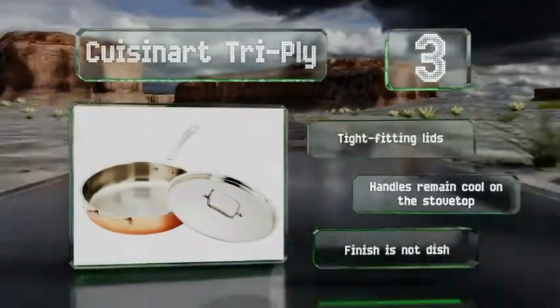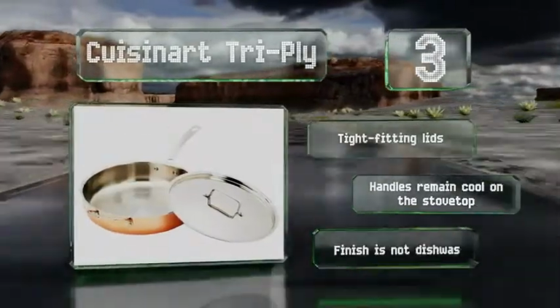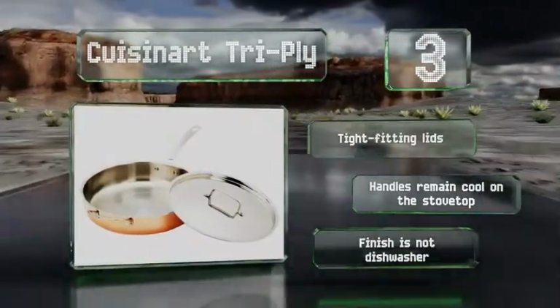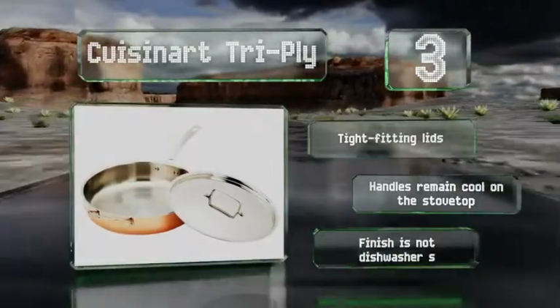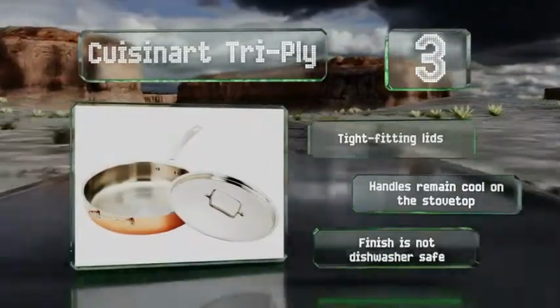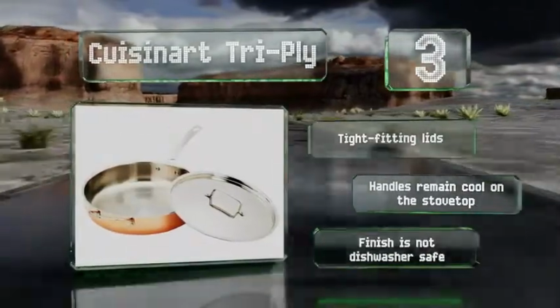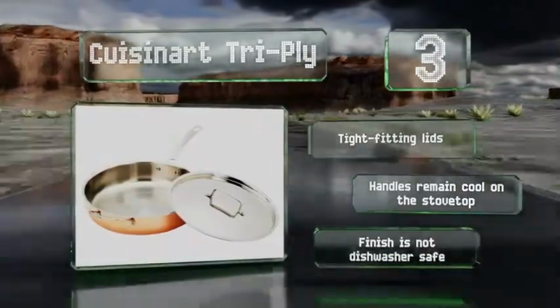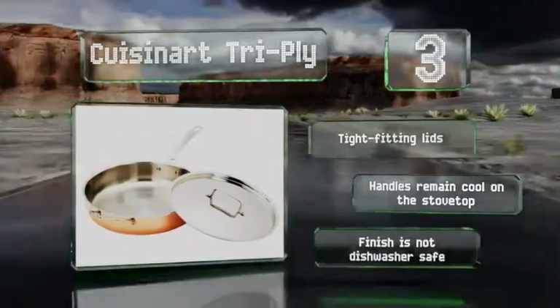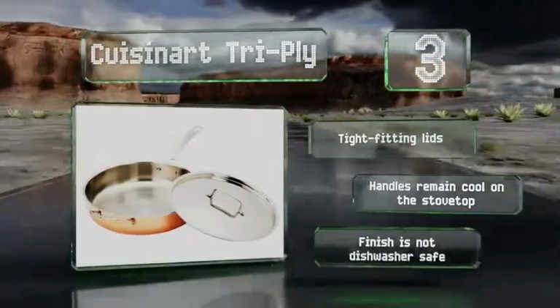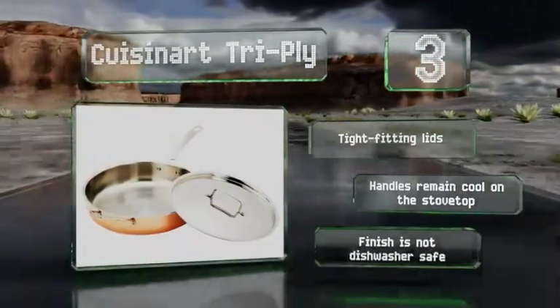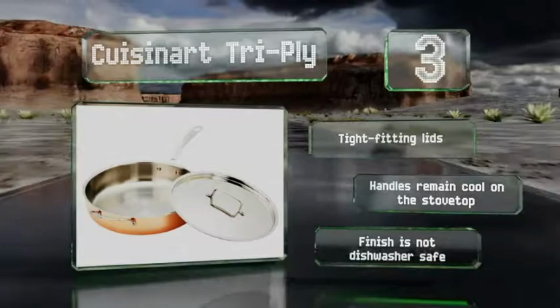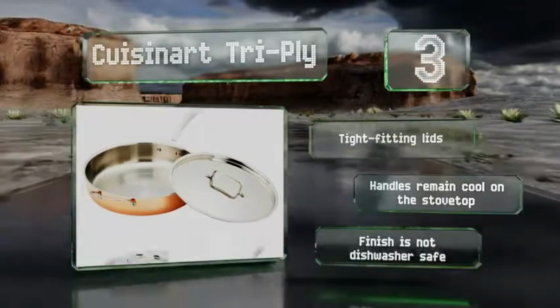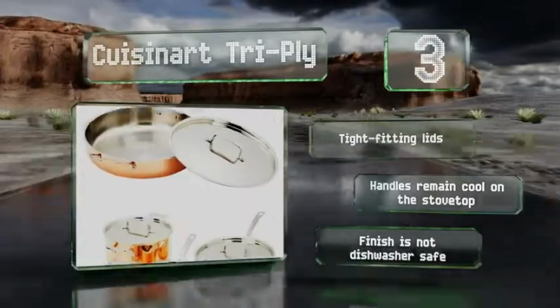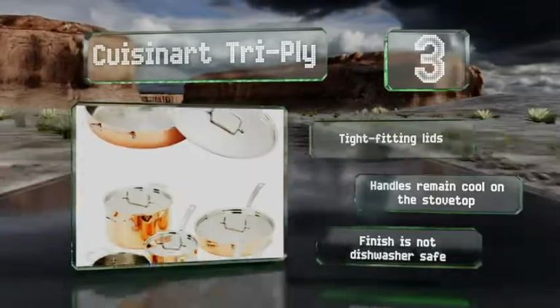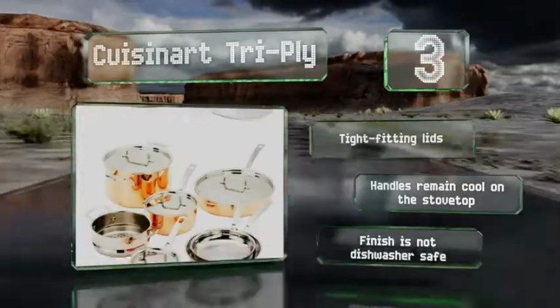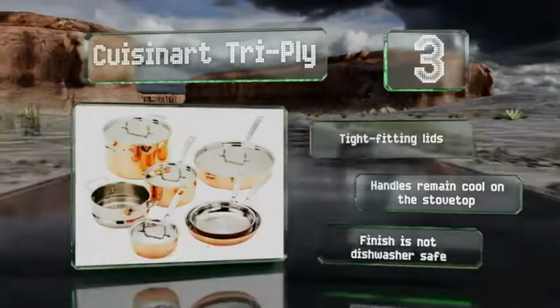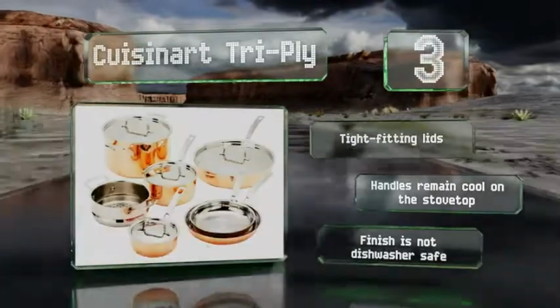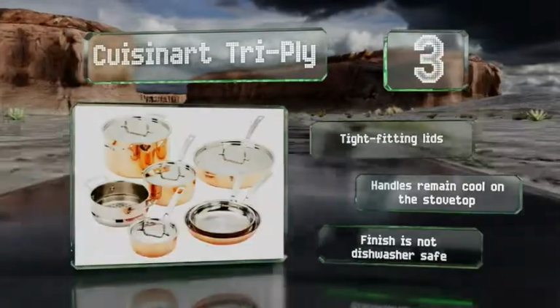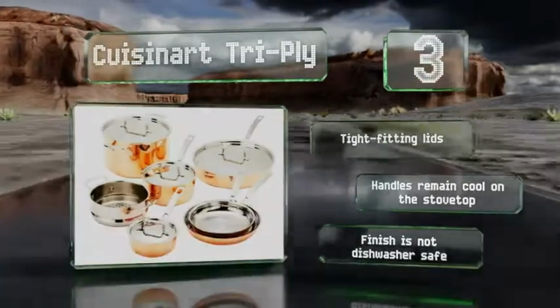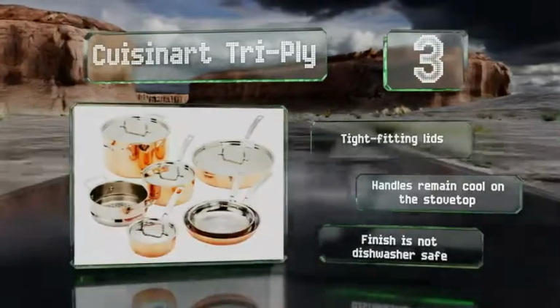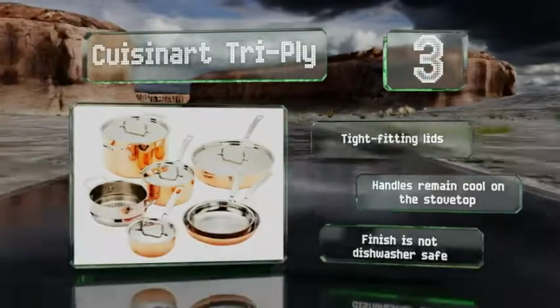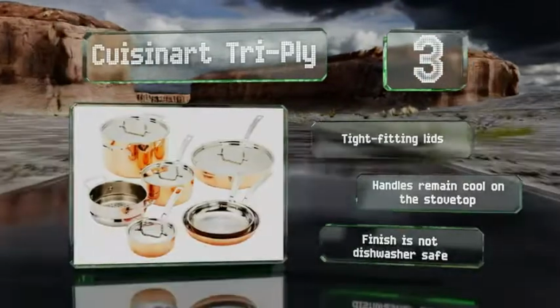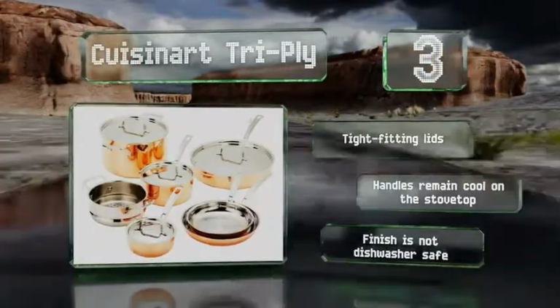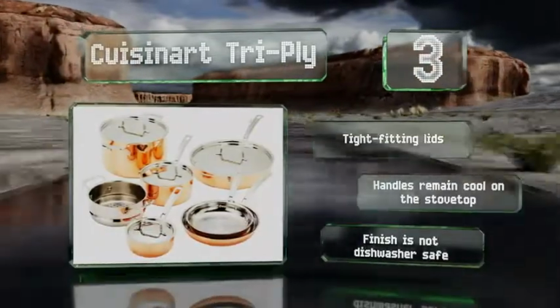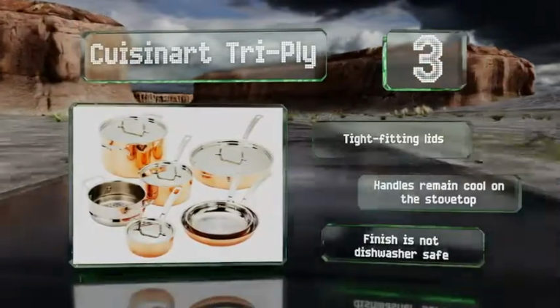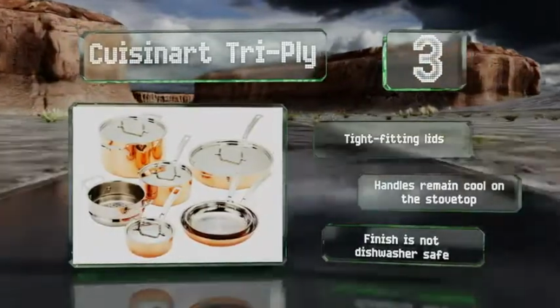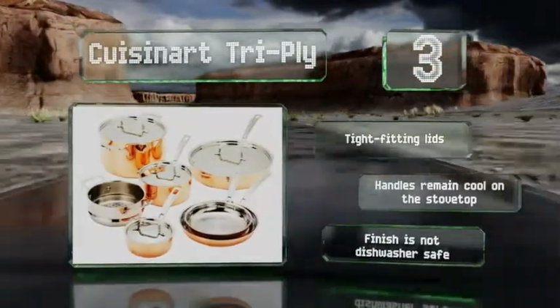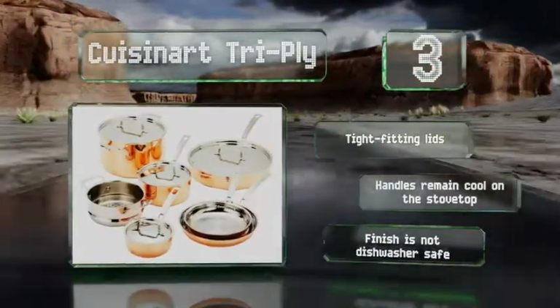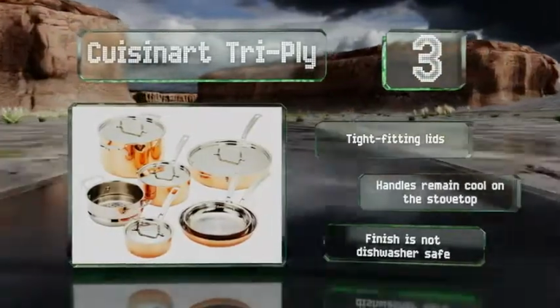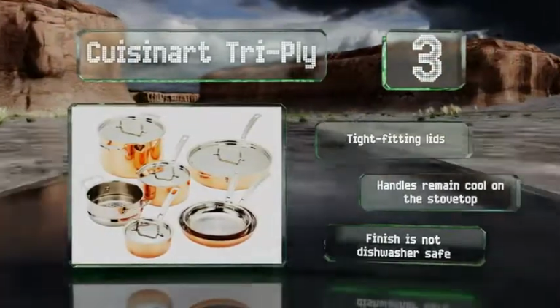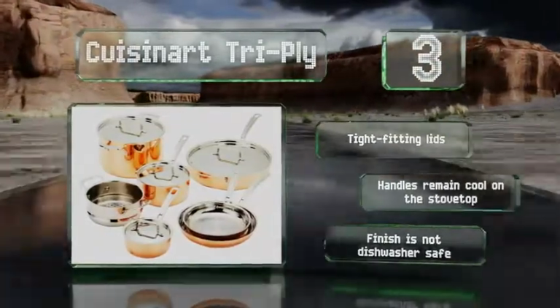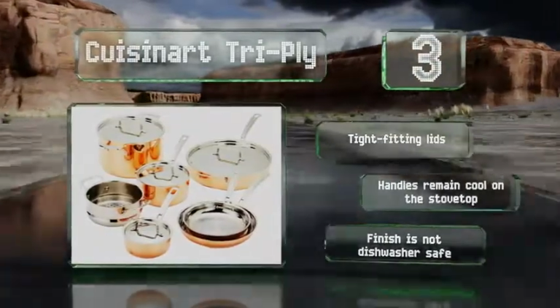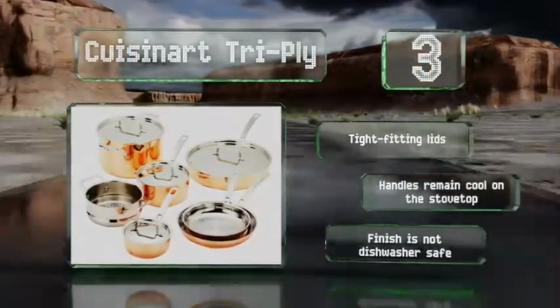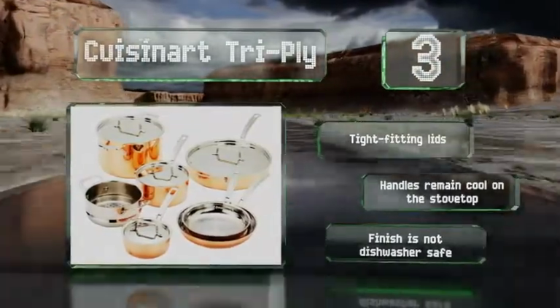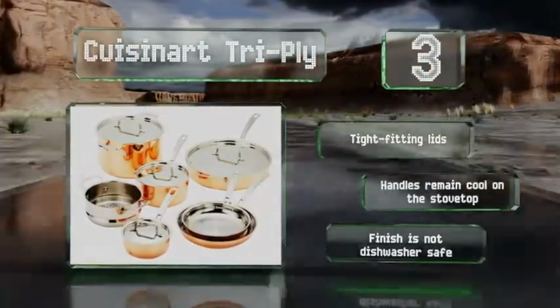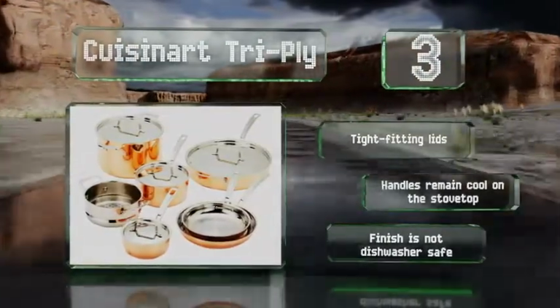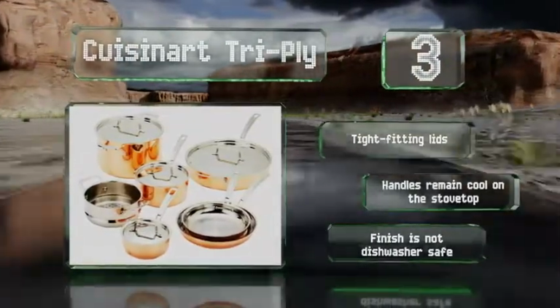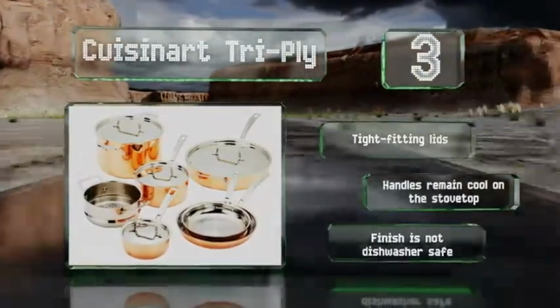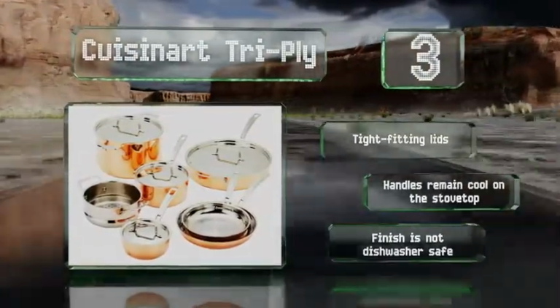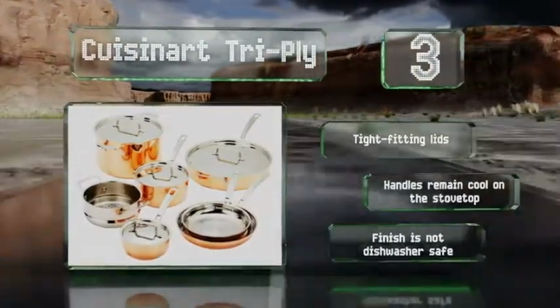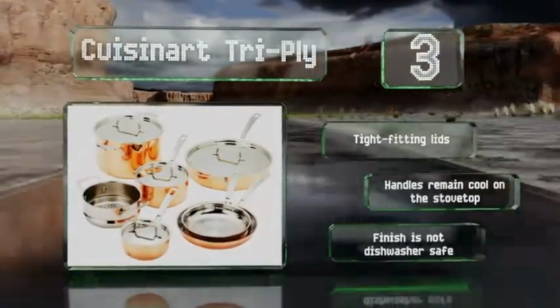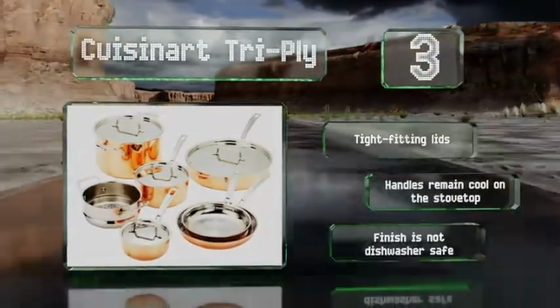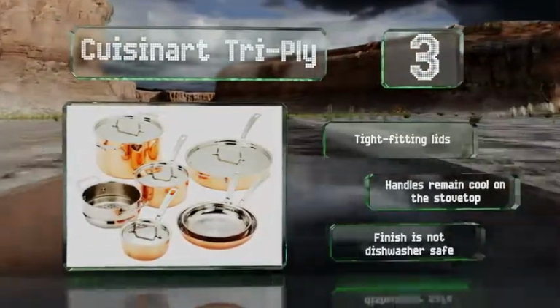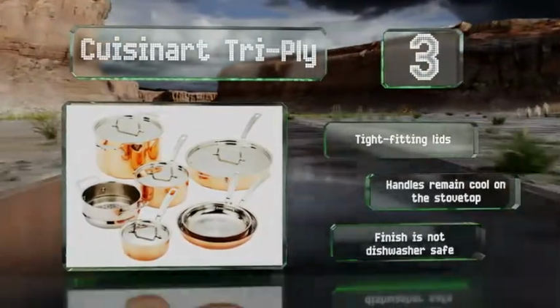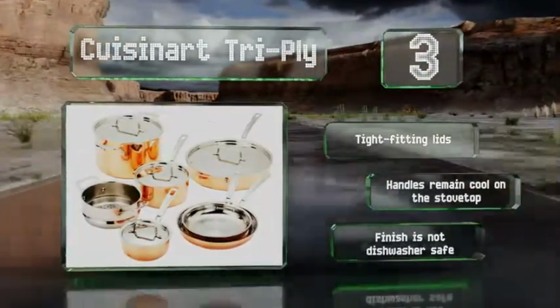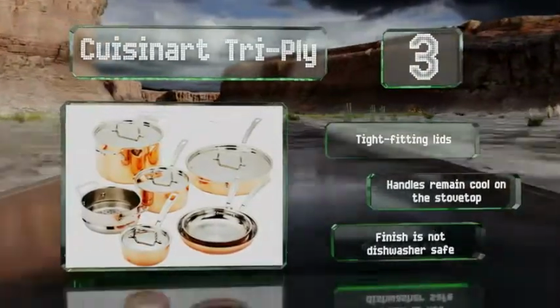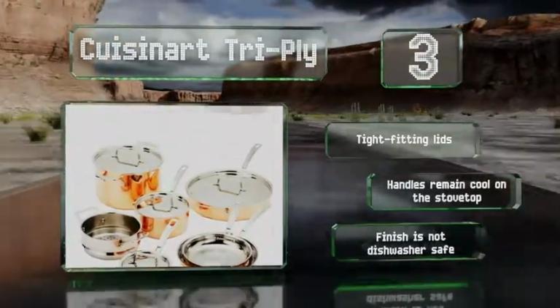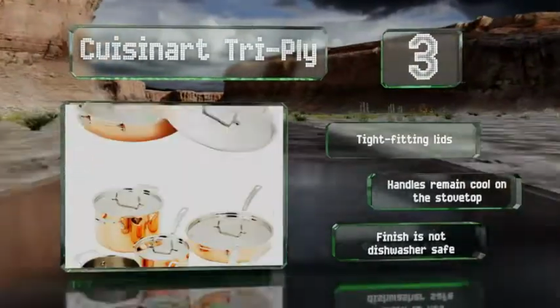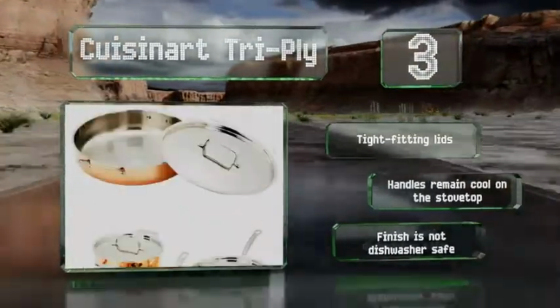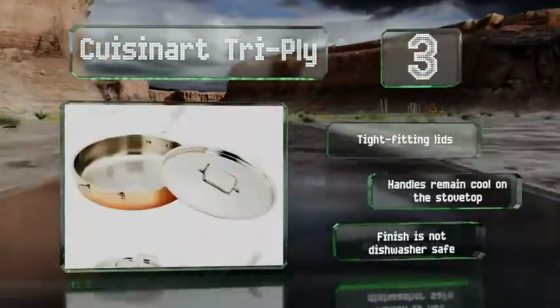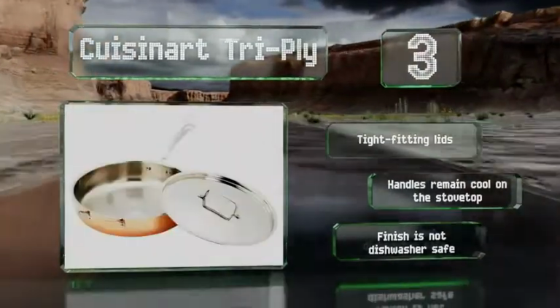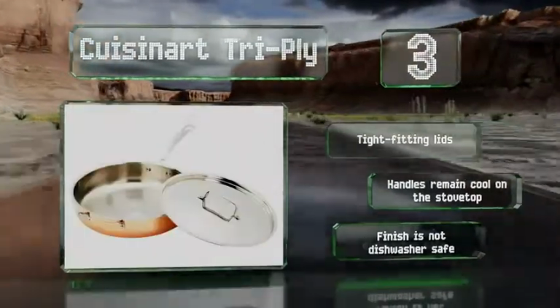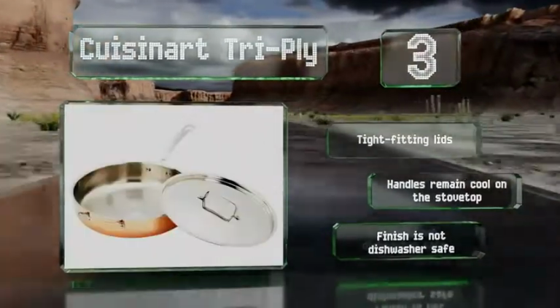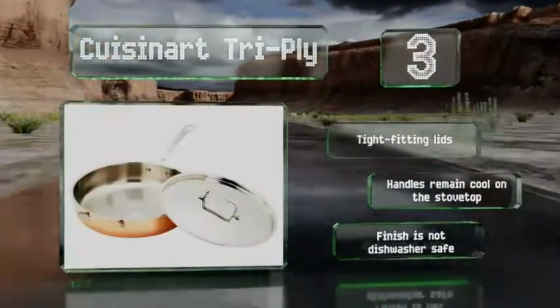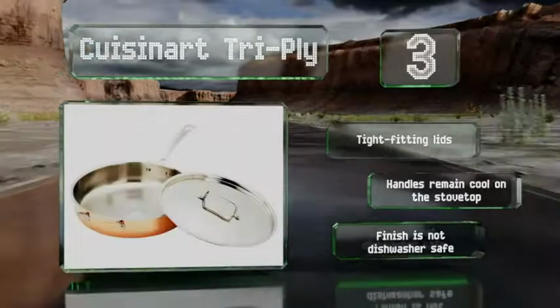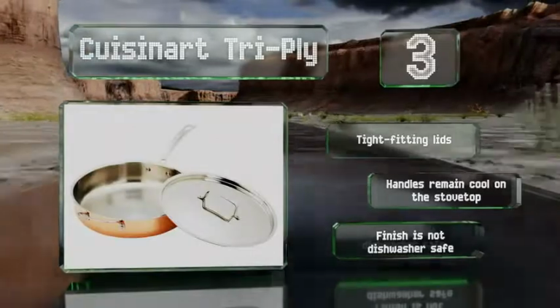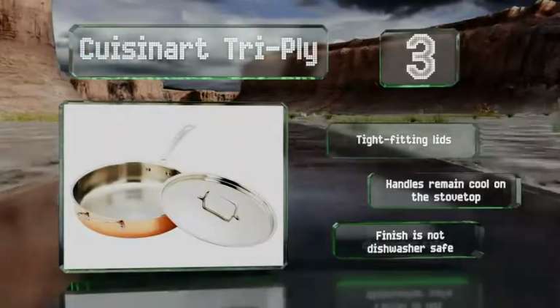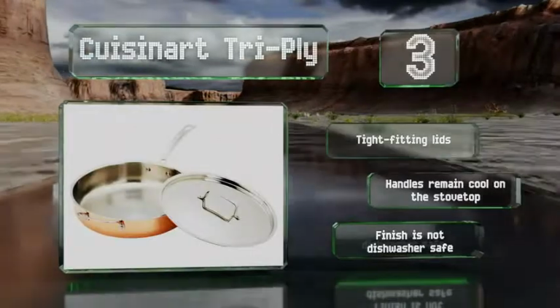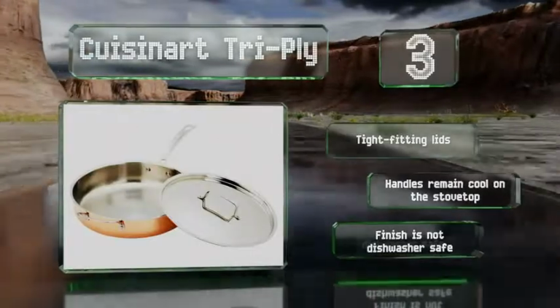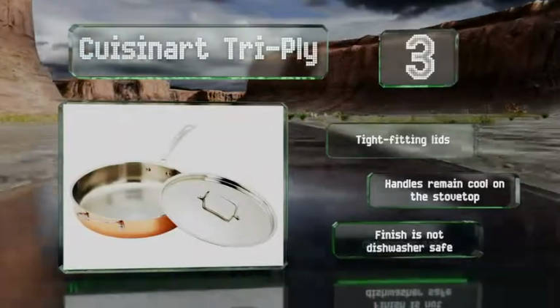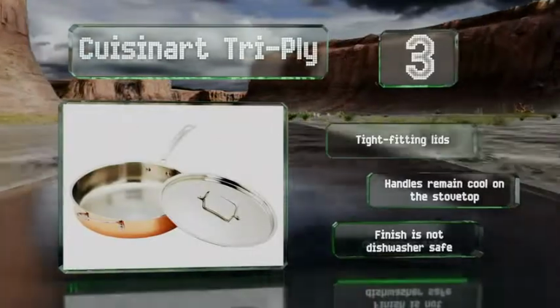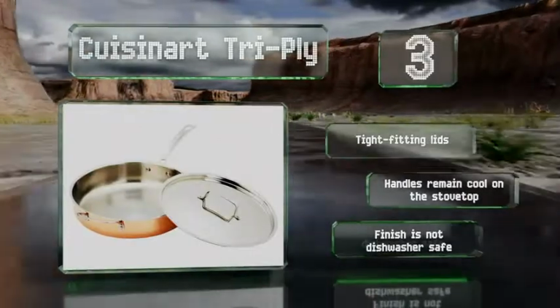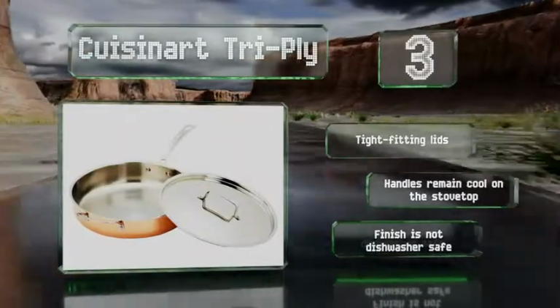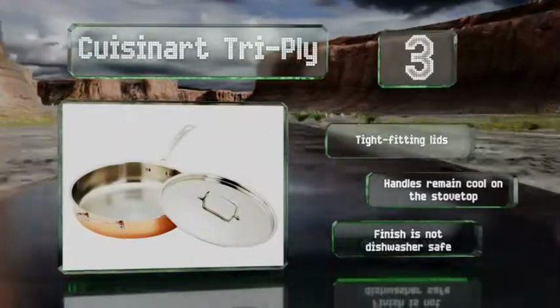These come with tight-fitting lids and handles that remain cool on the stovetop, but the finish is not dishwasher-safe.